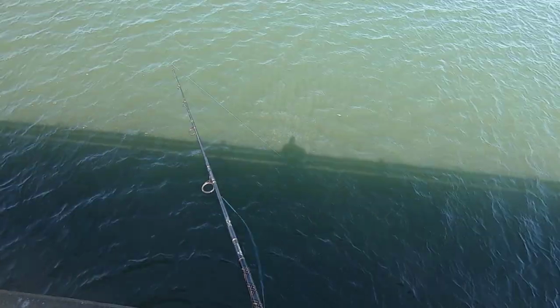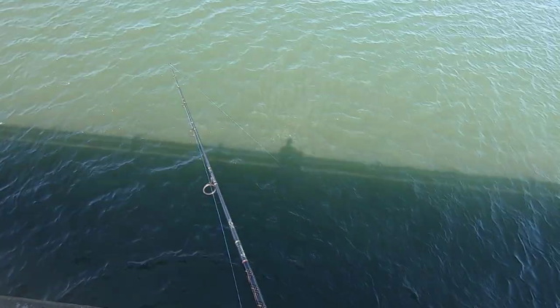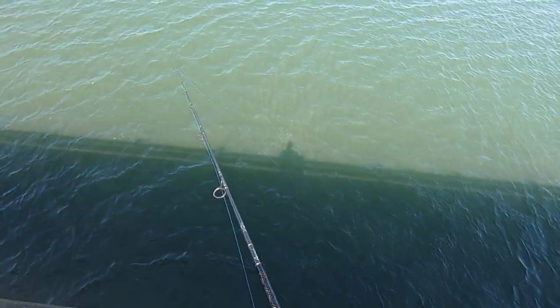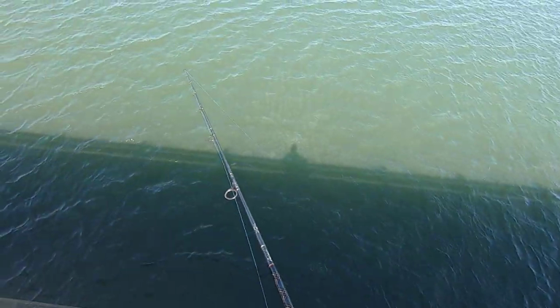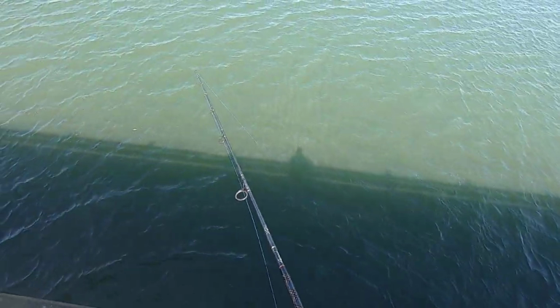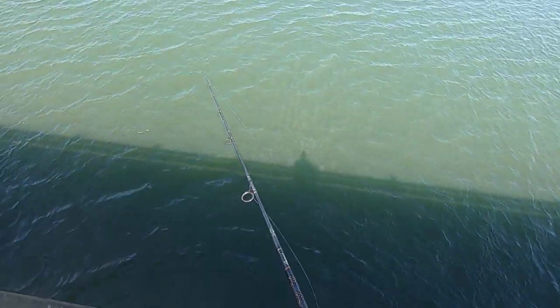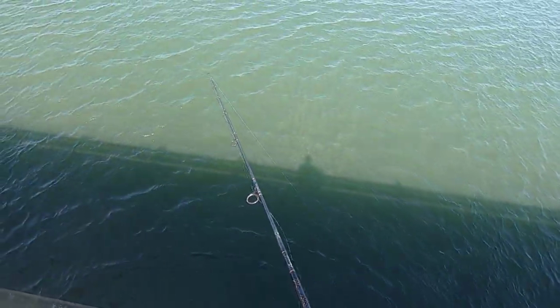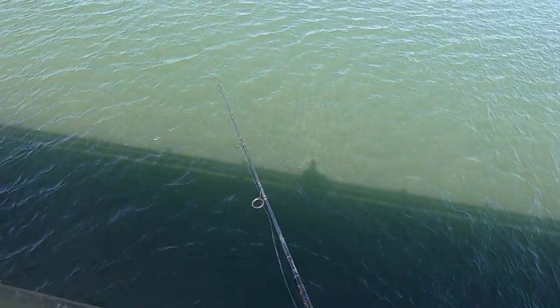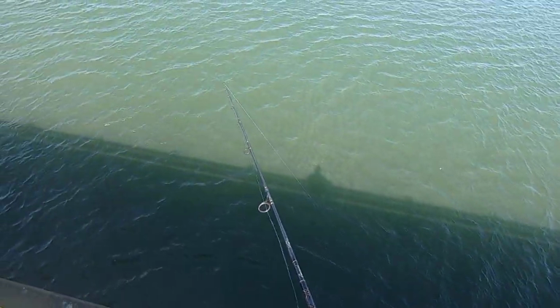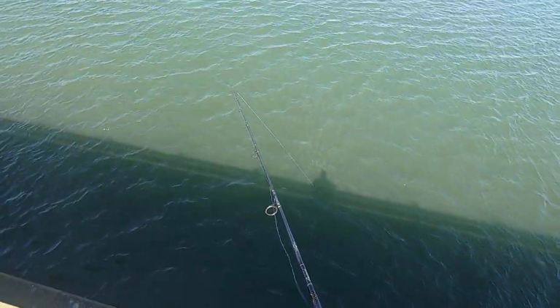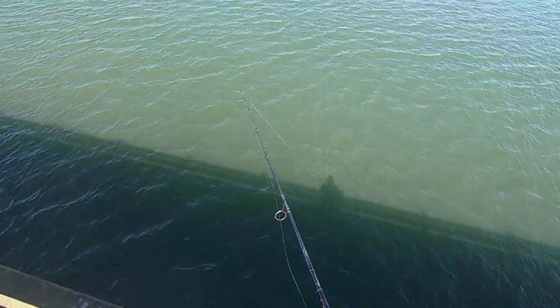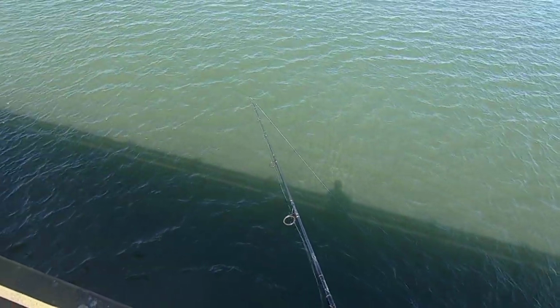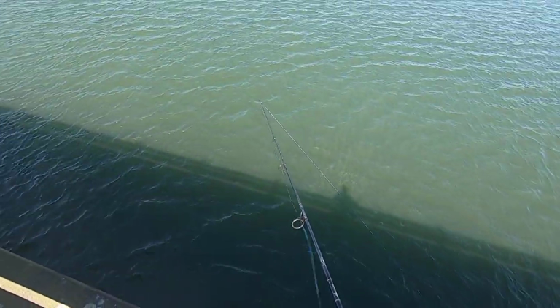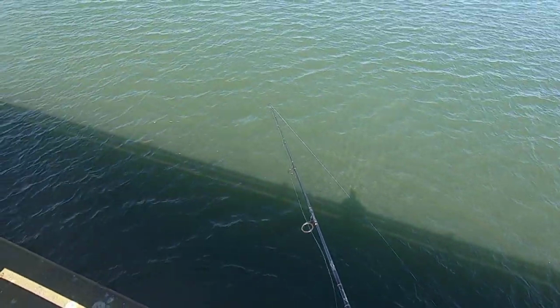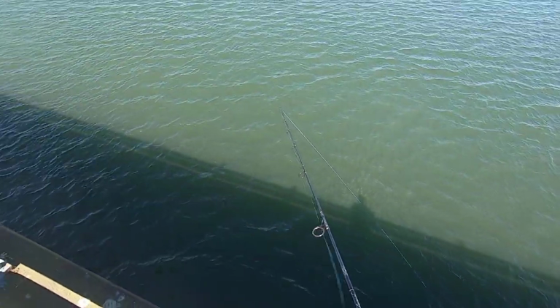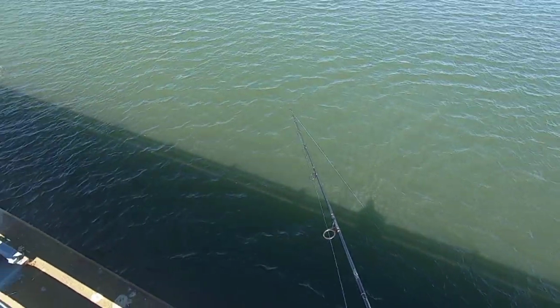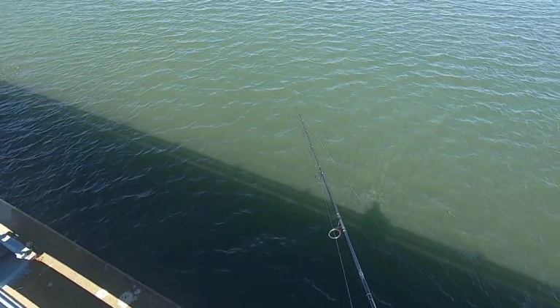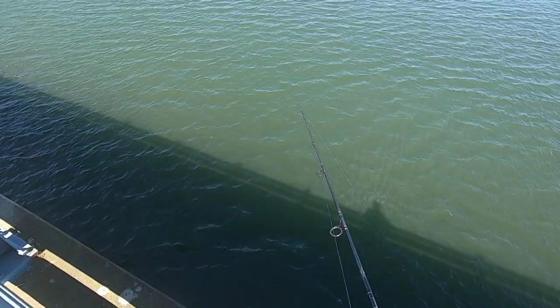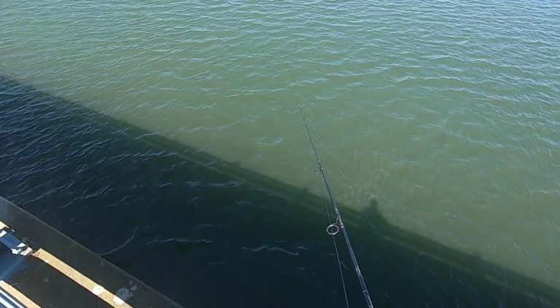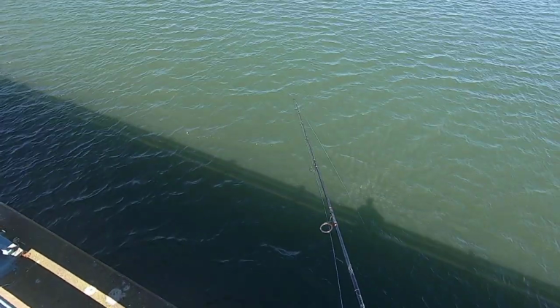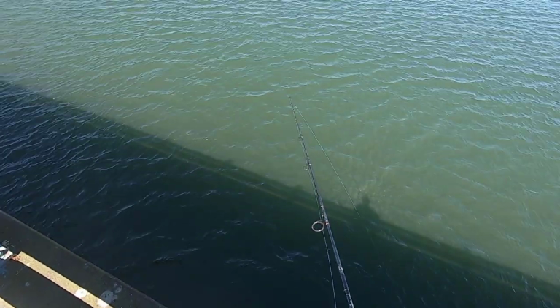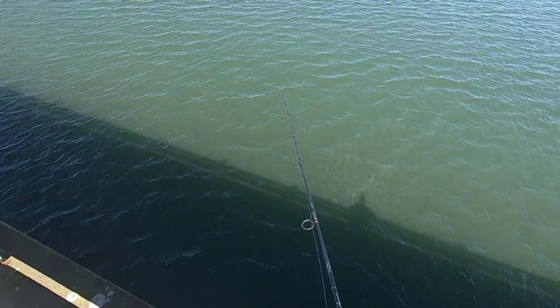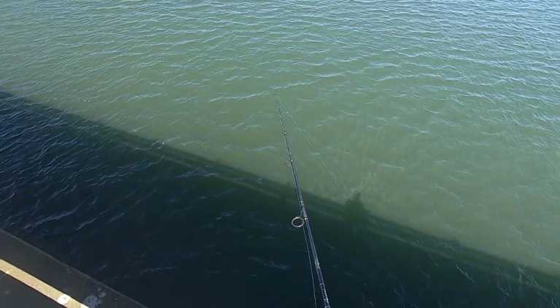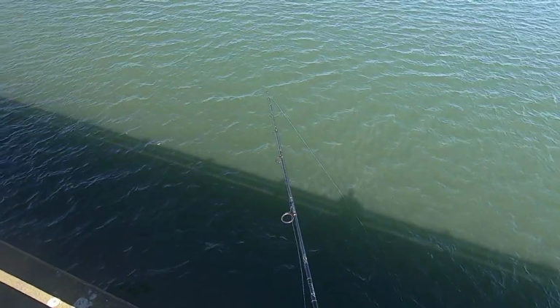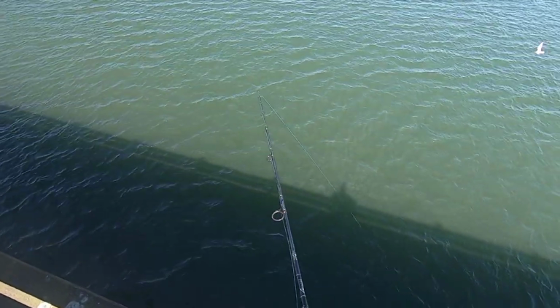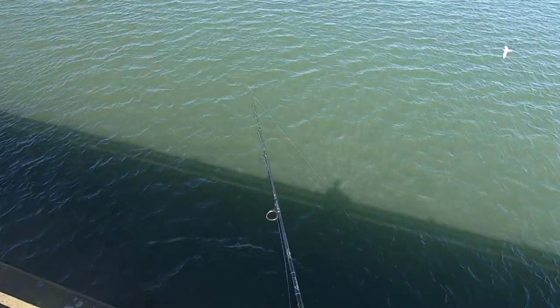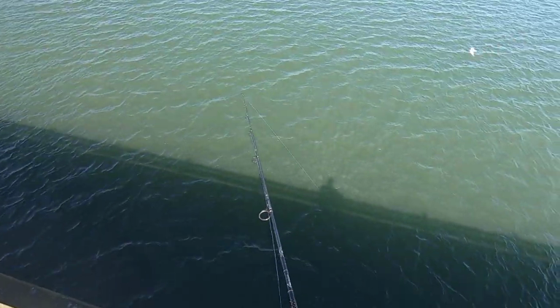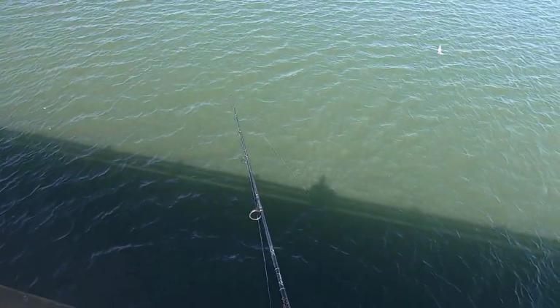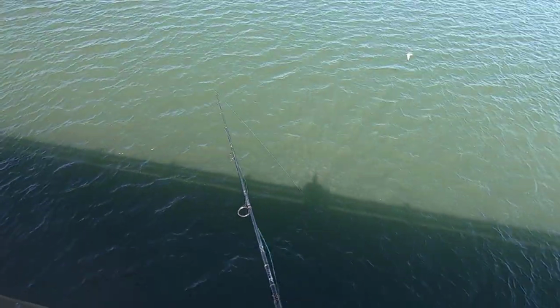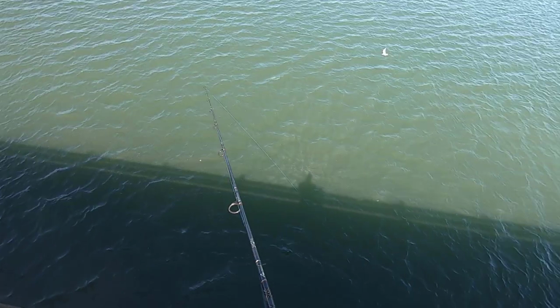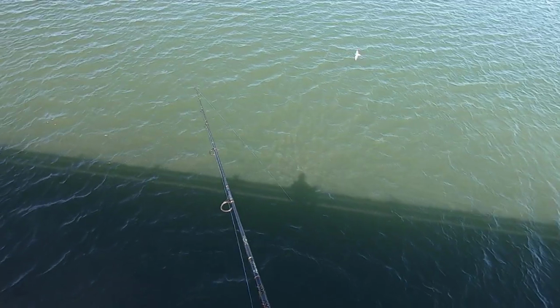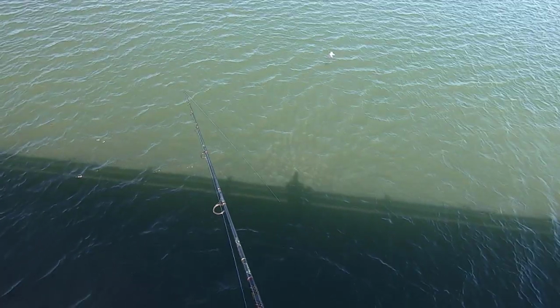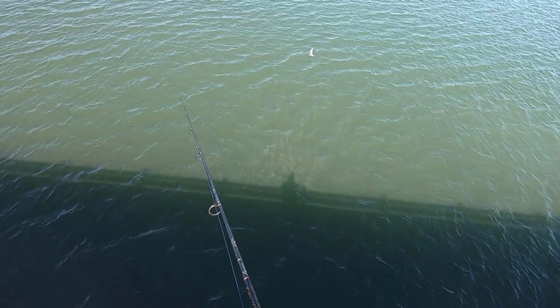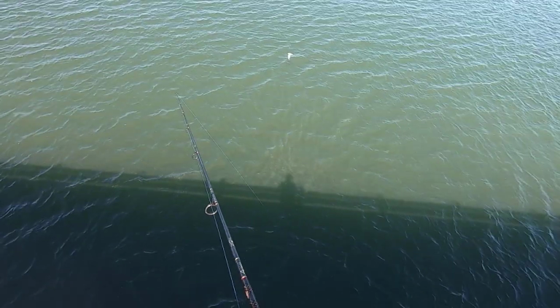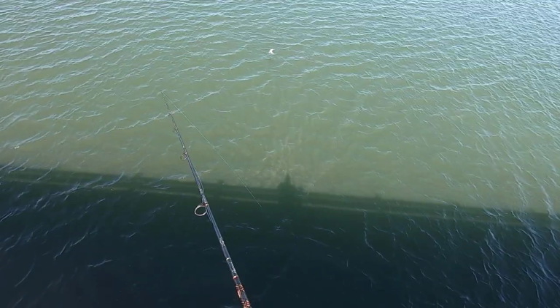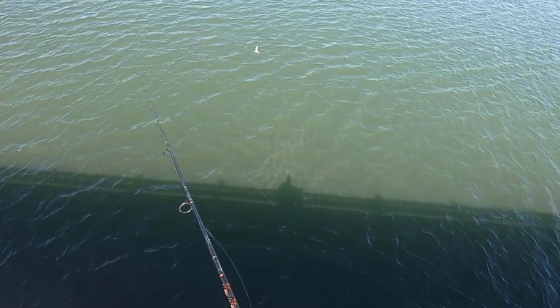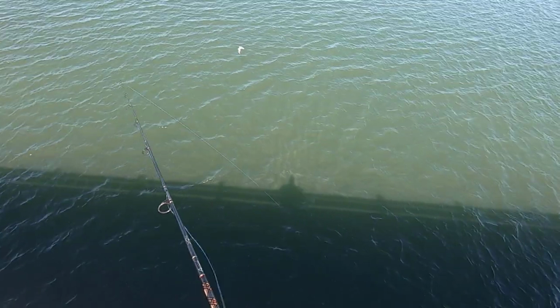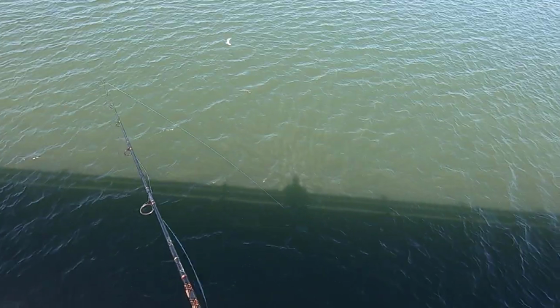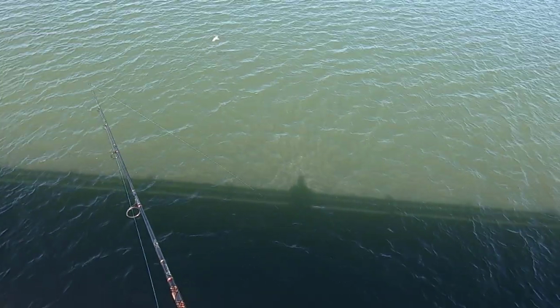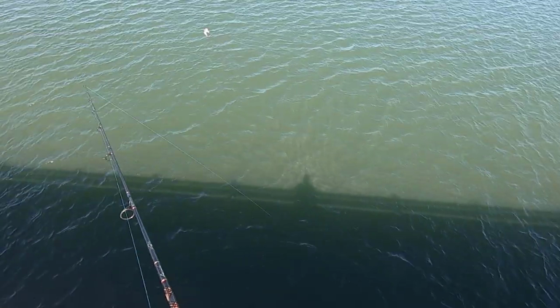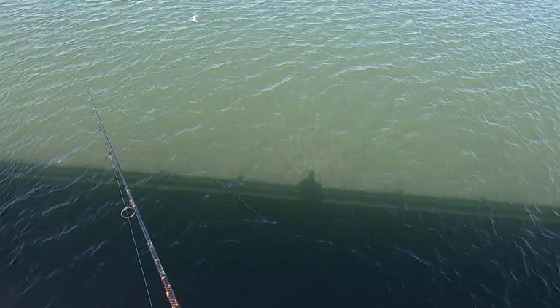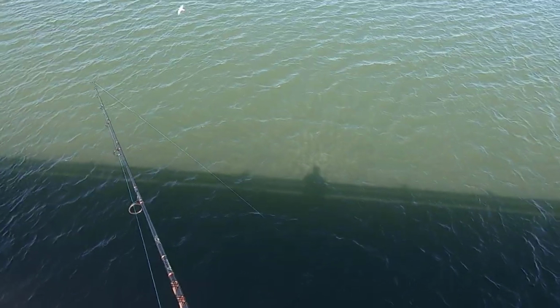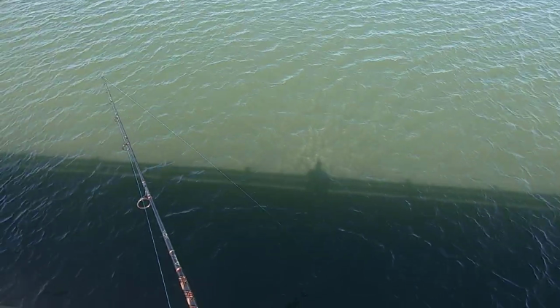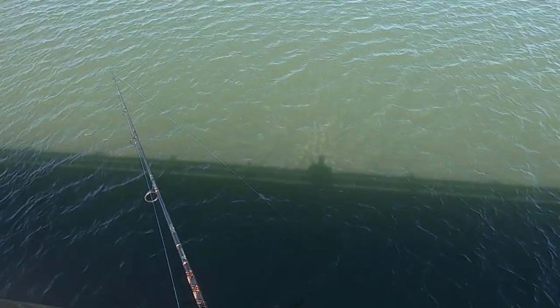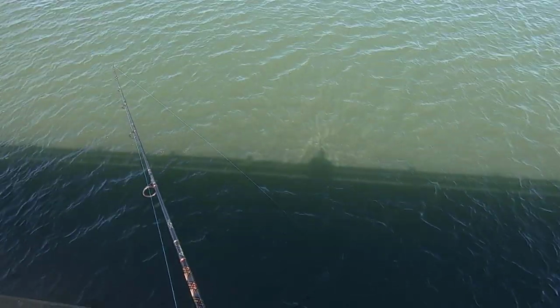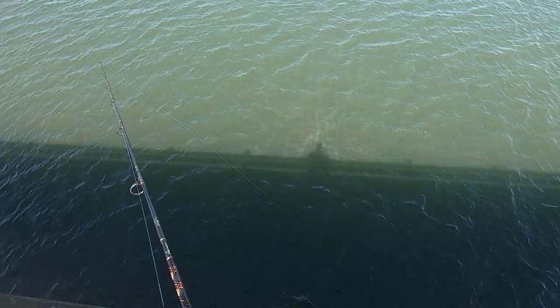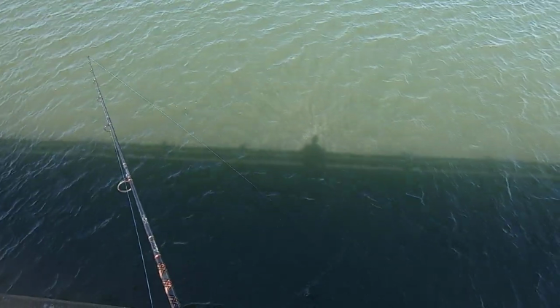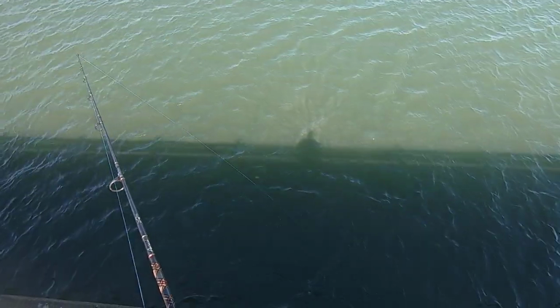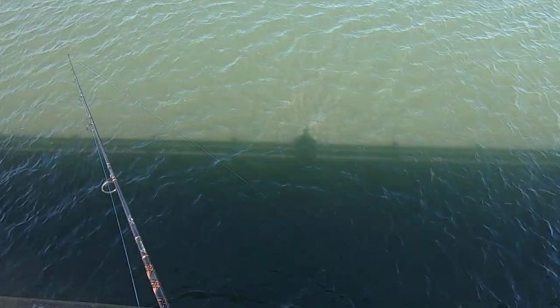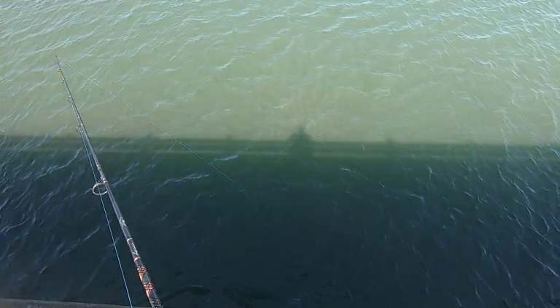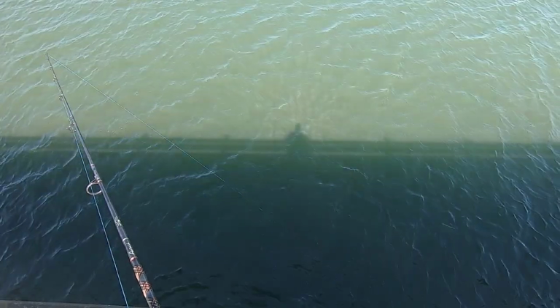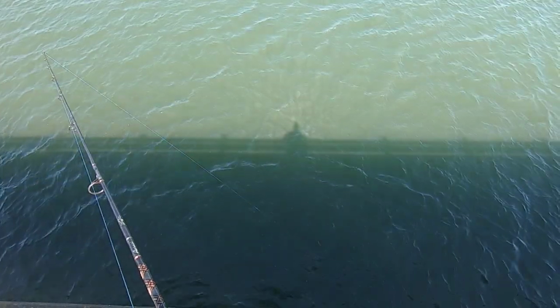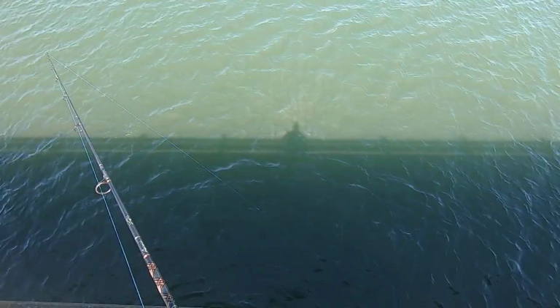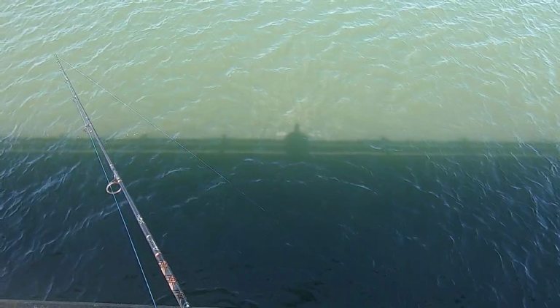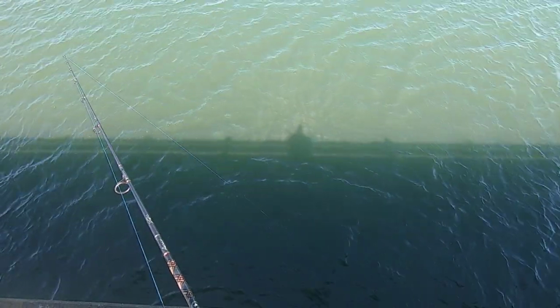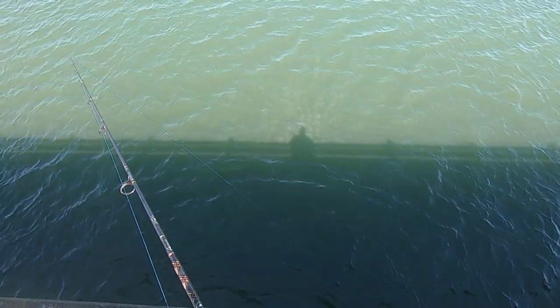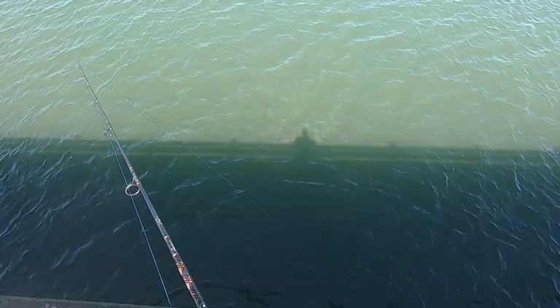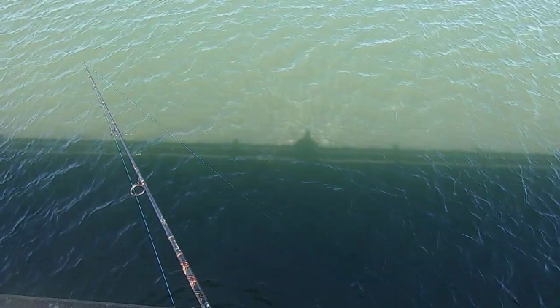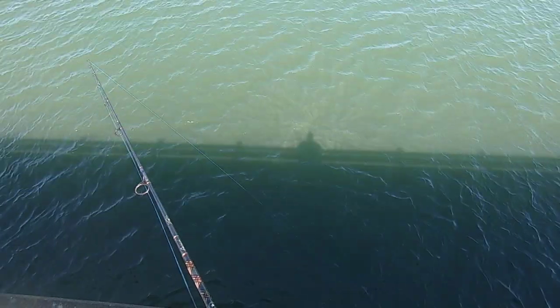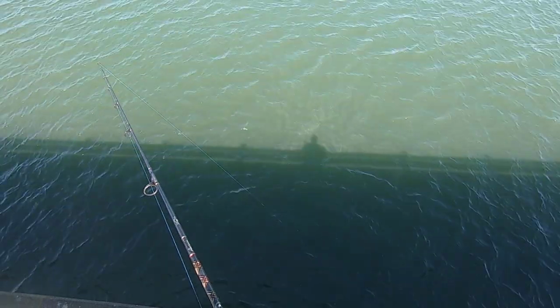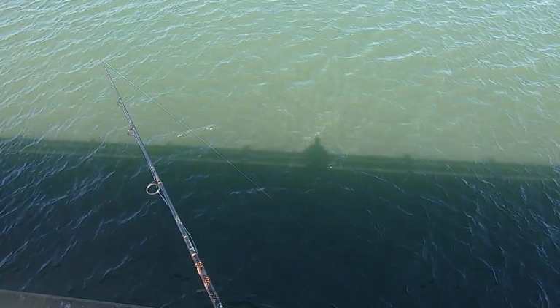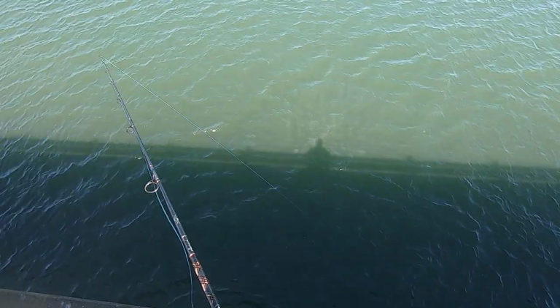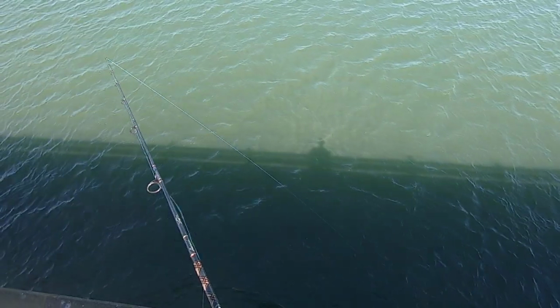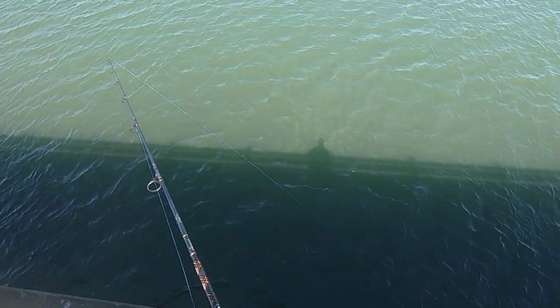Being up so high definitely has its advantages — you can see everything. I can actually see it better in person than you can see on video here.